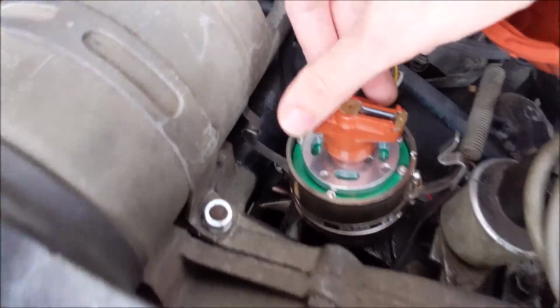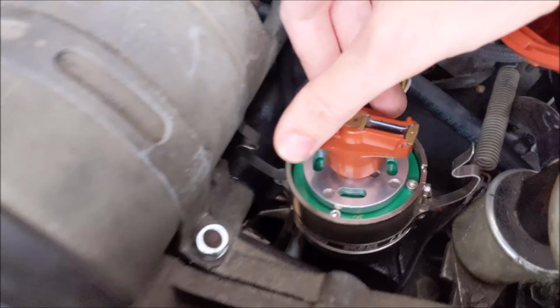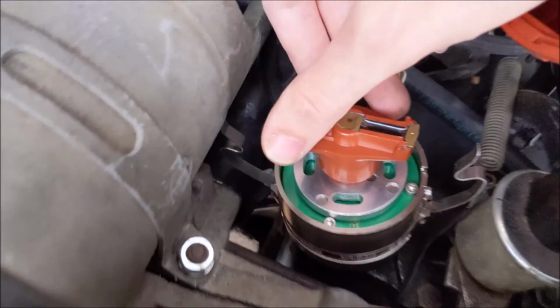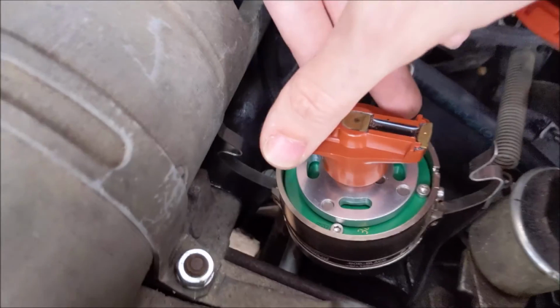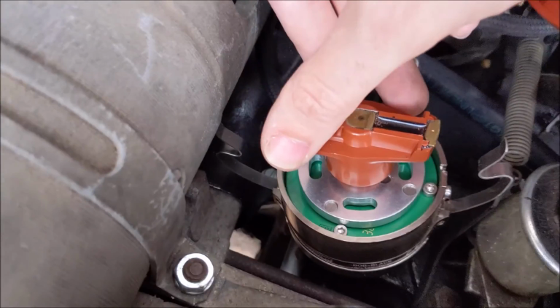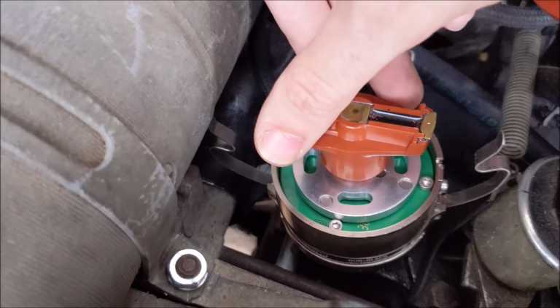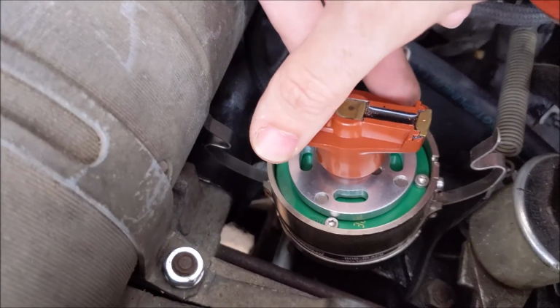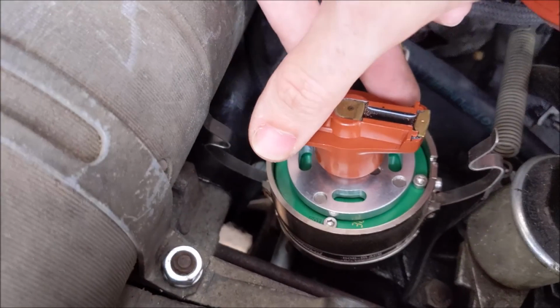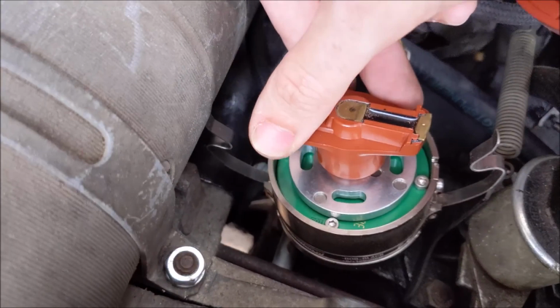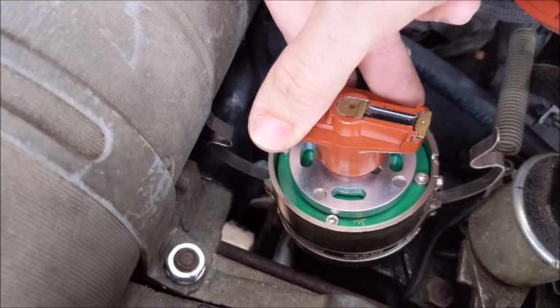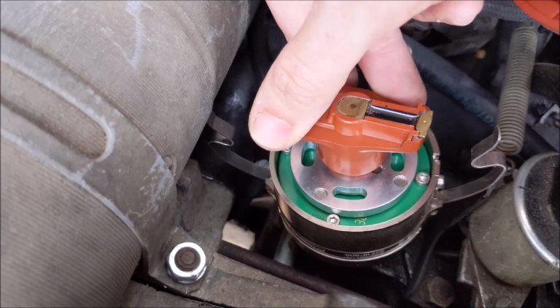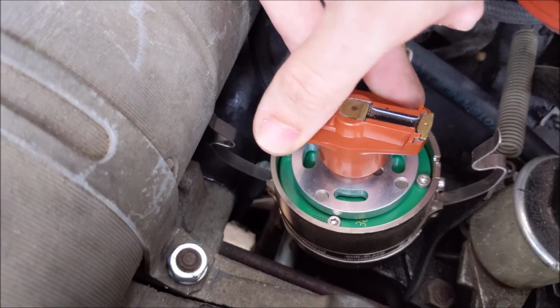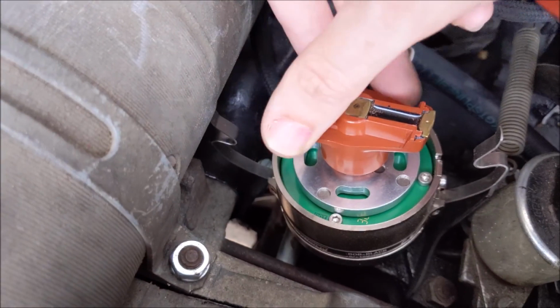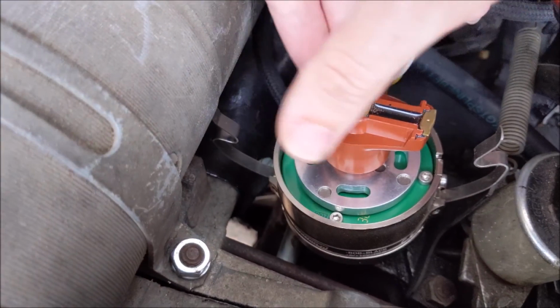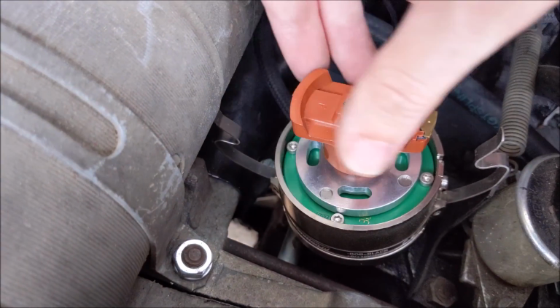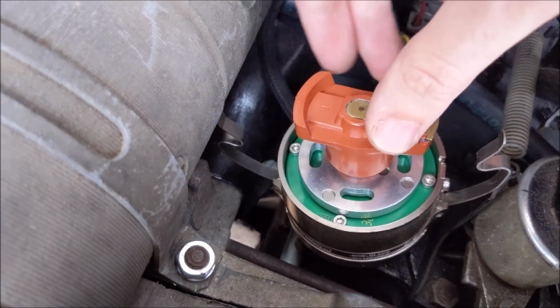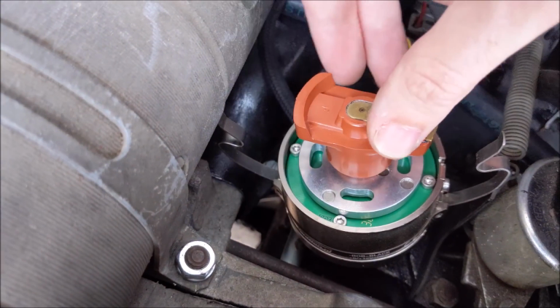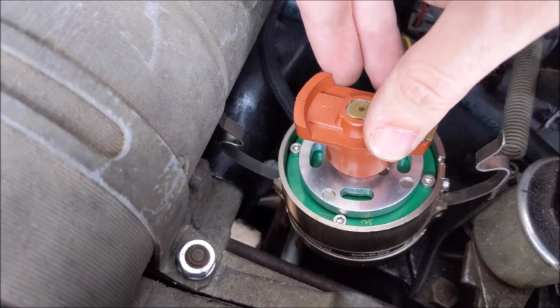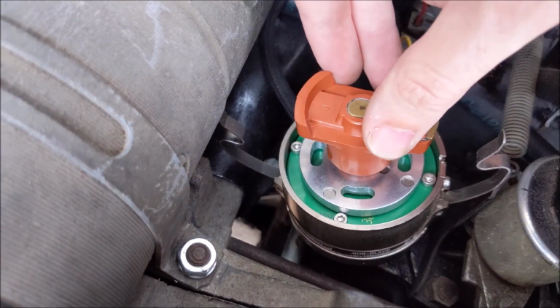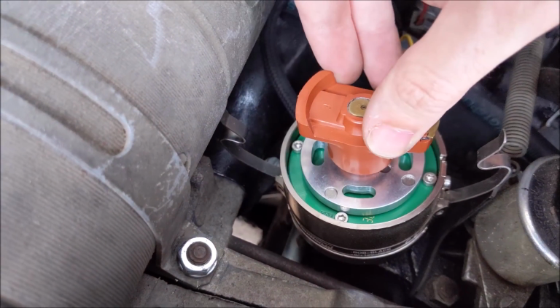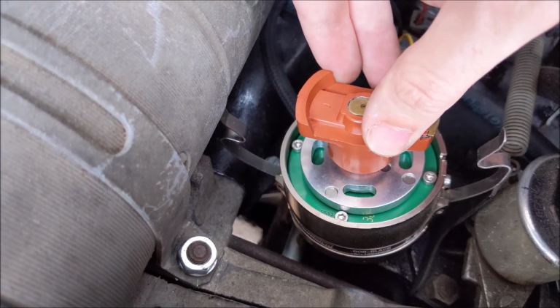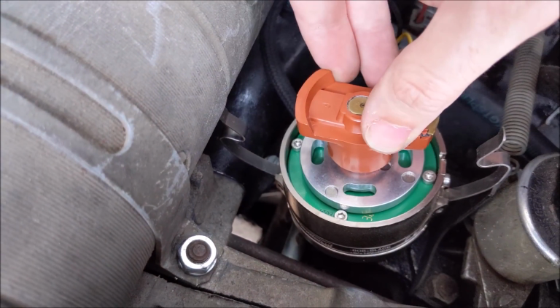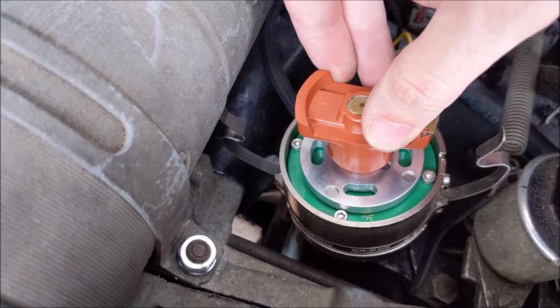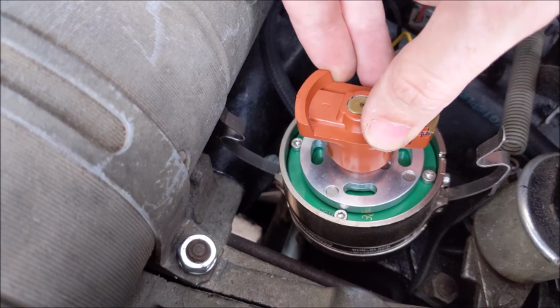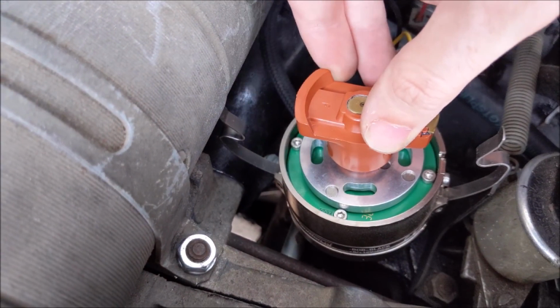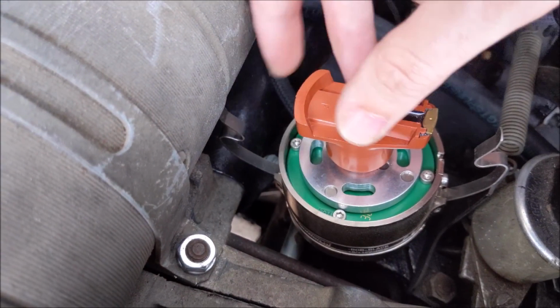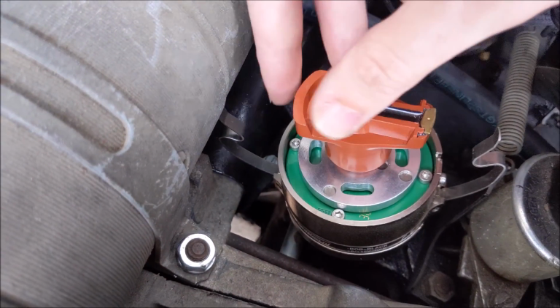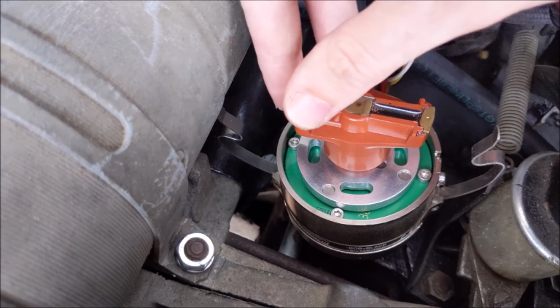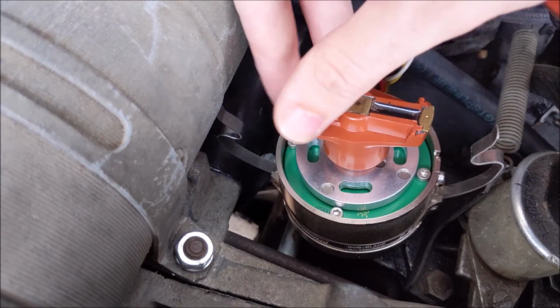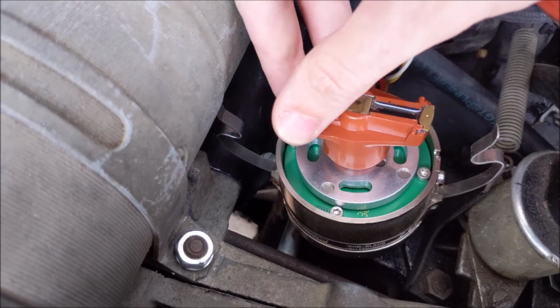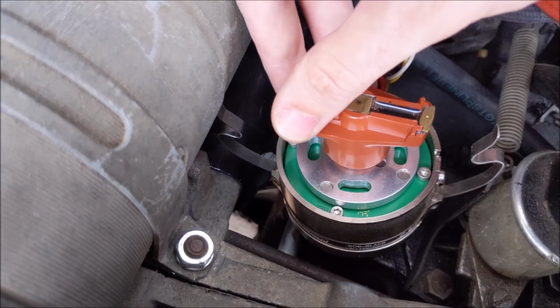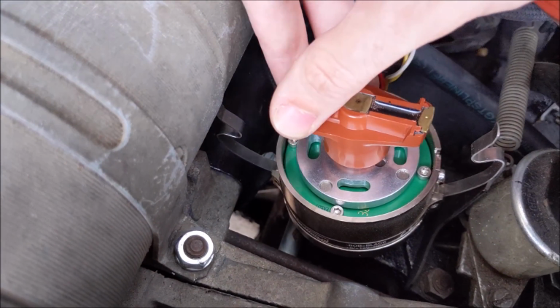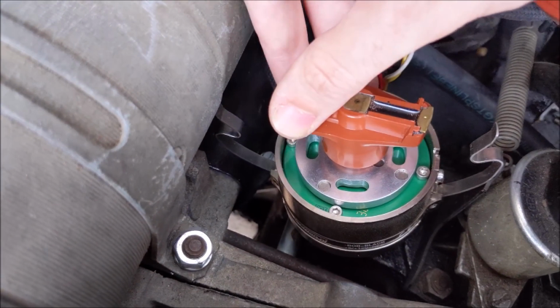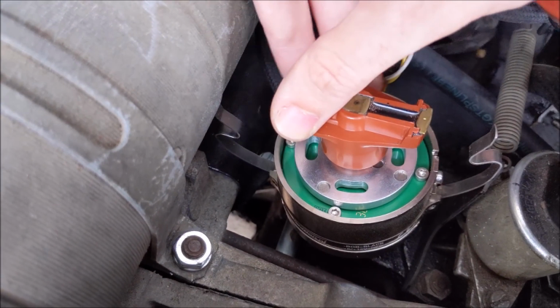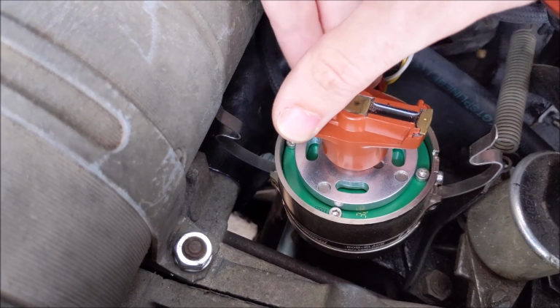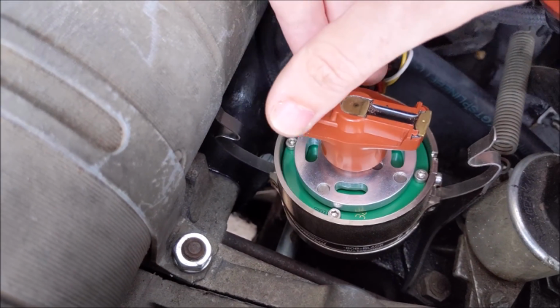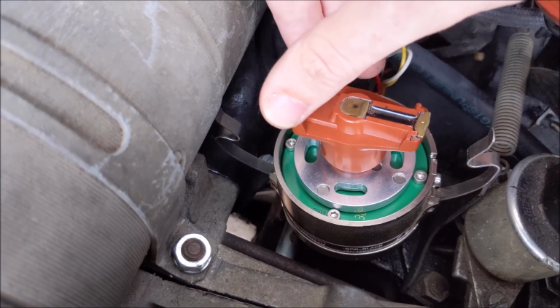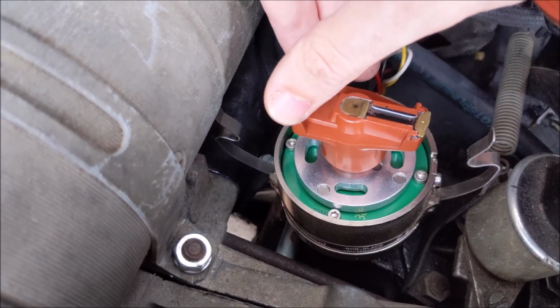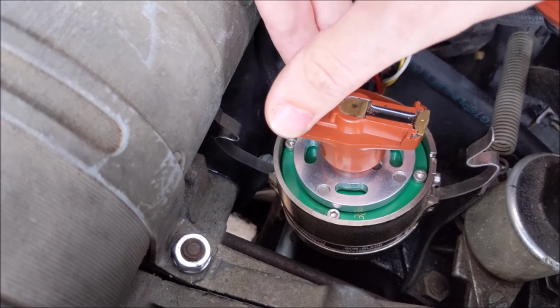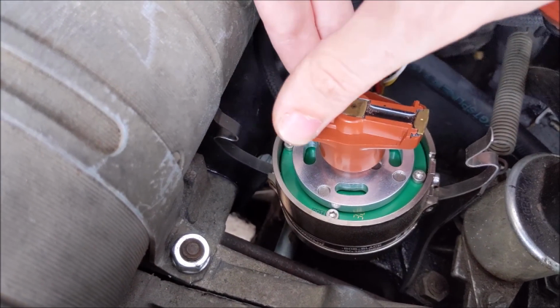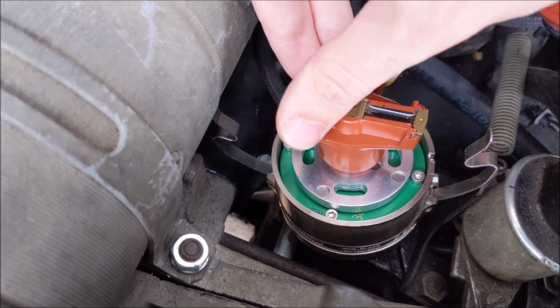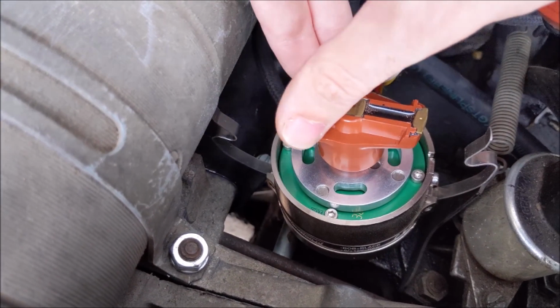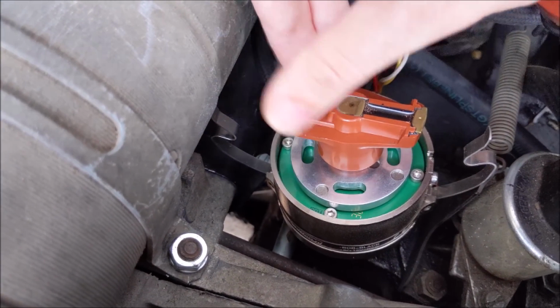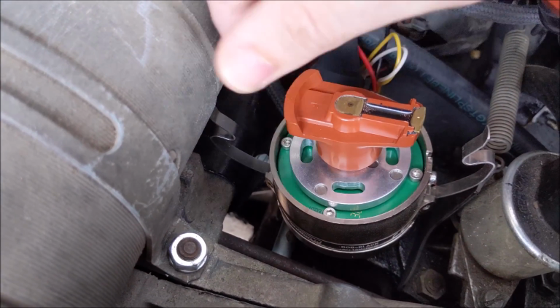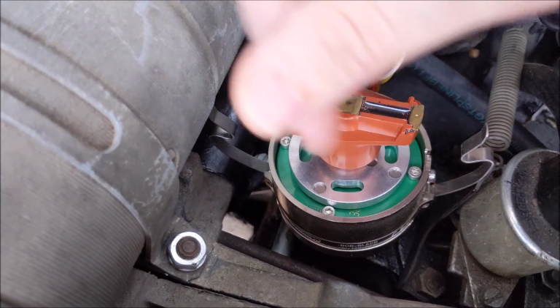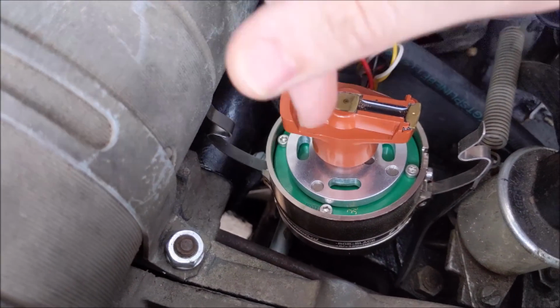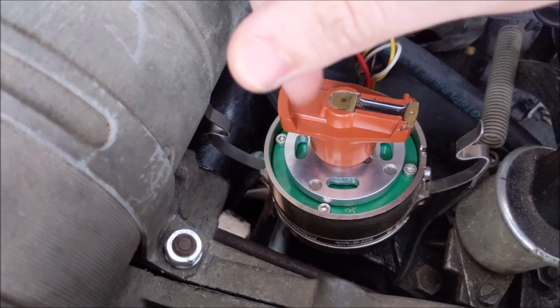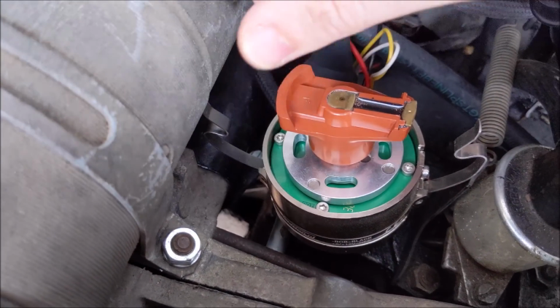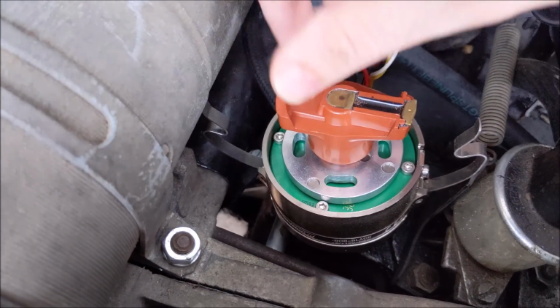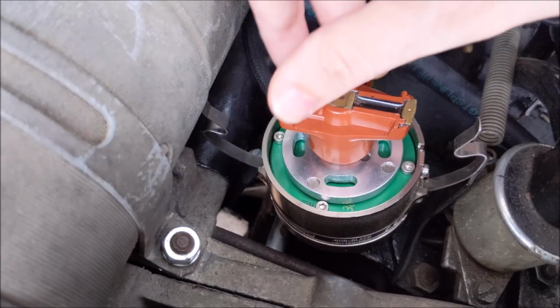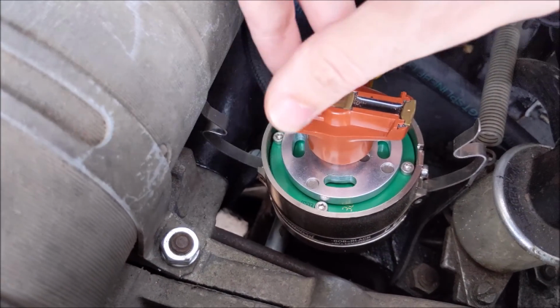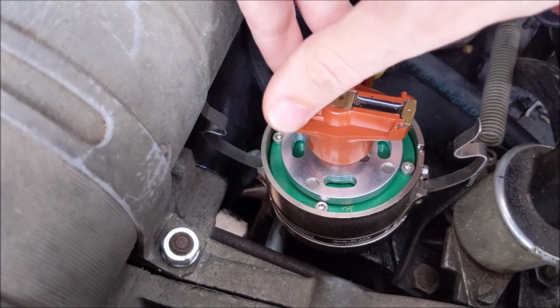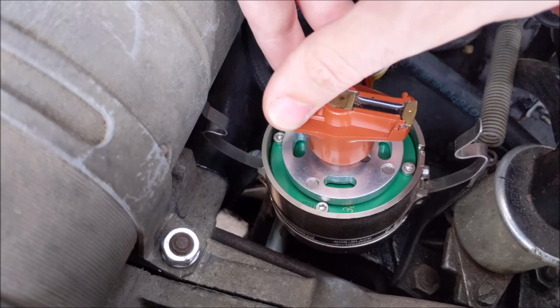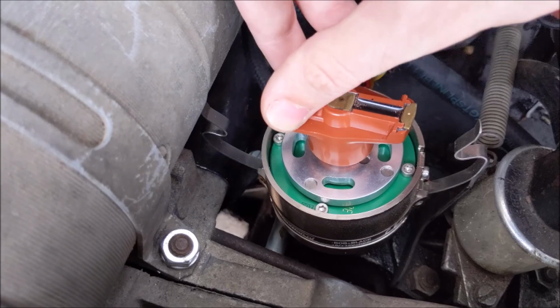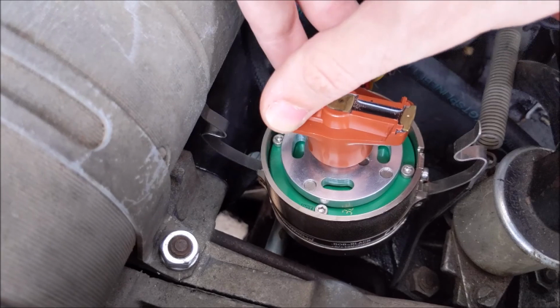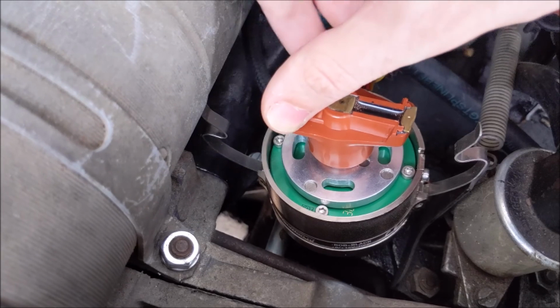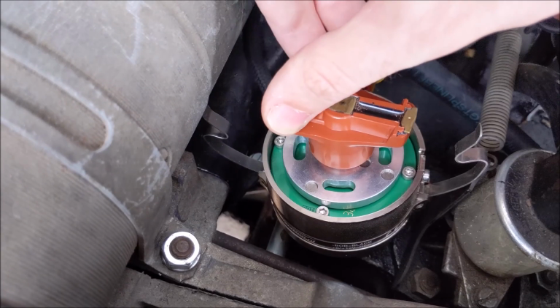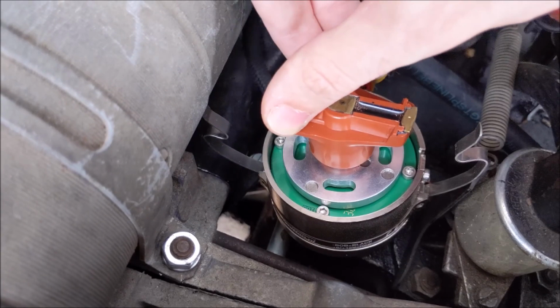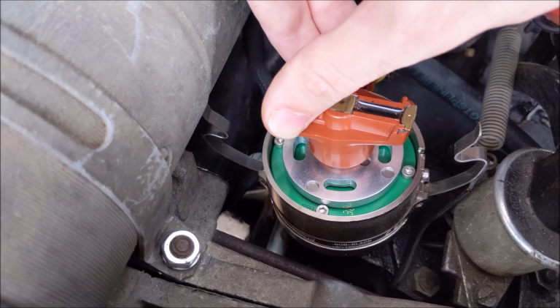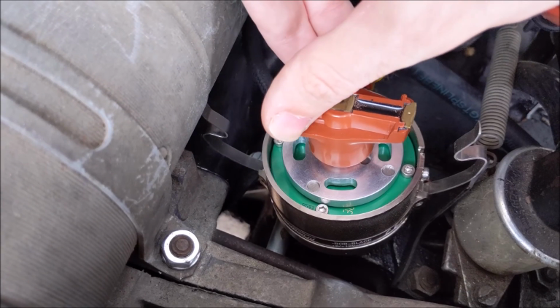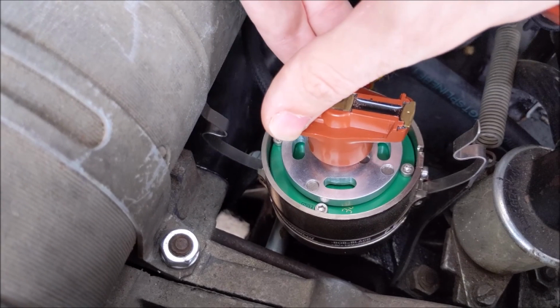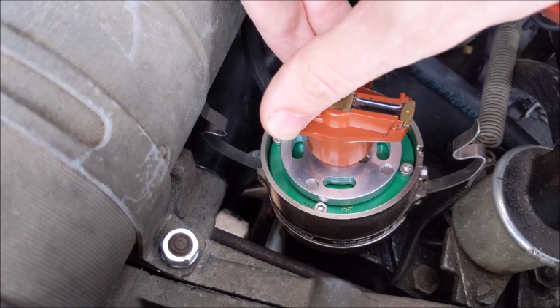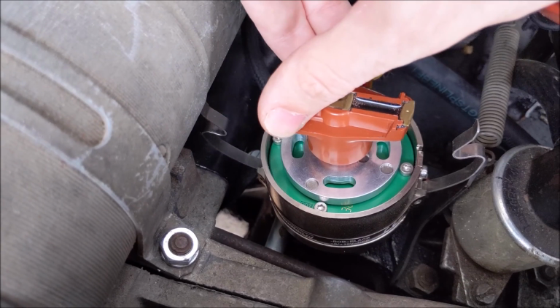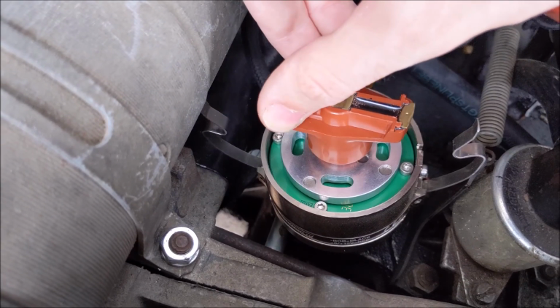There is some play, but that's not from the distributor — it's from the drive gear down inside the engine.